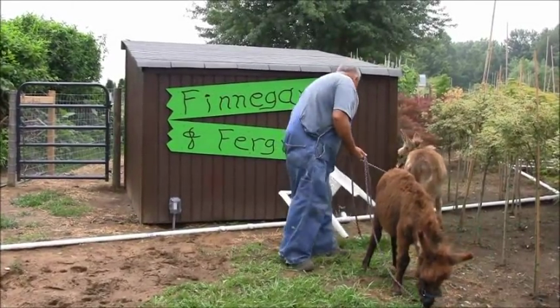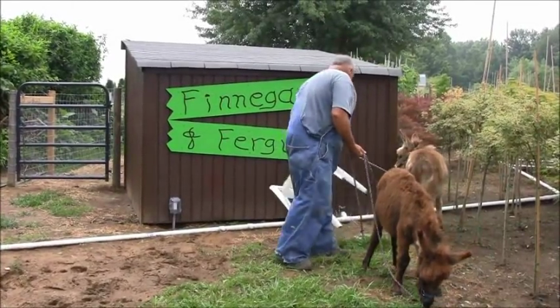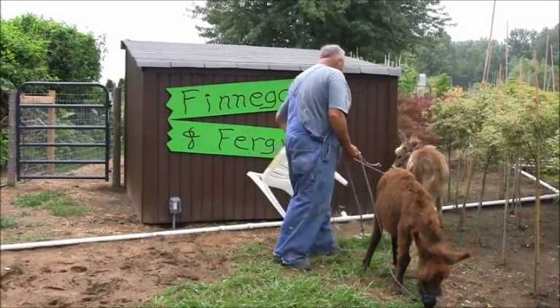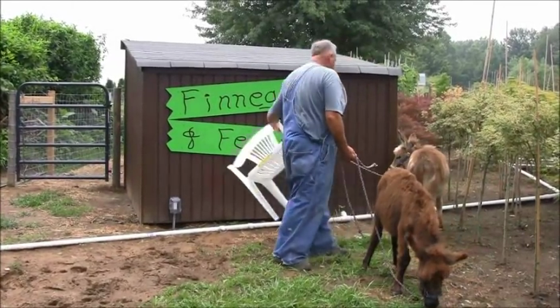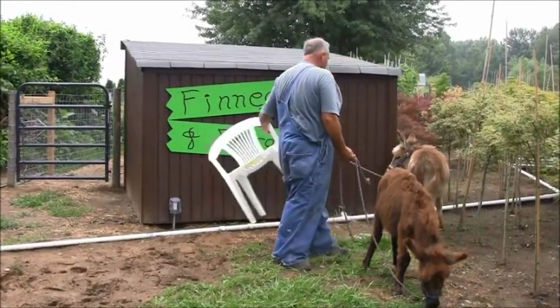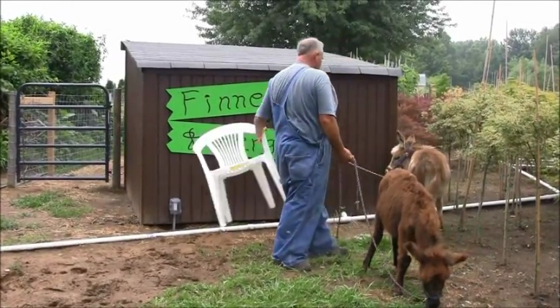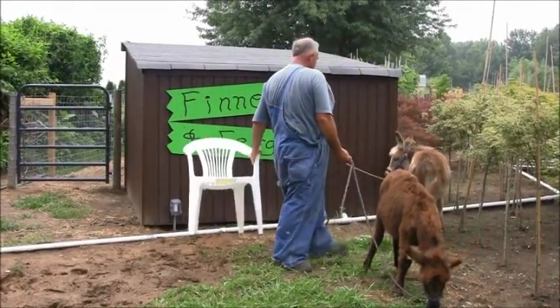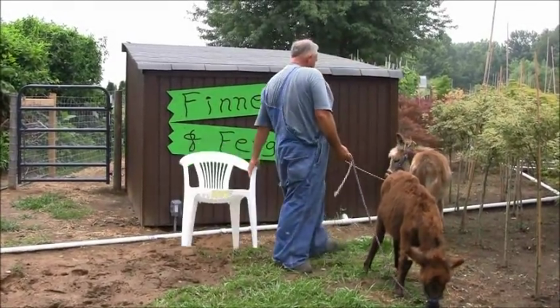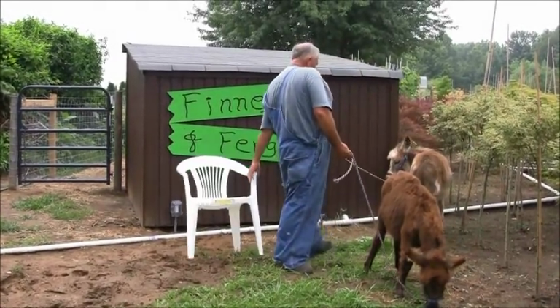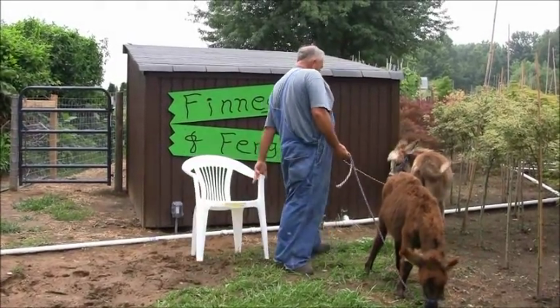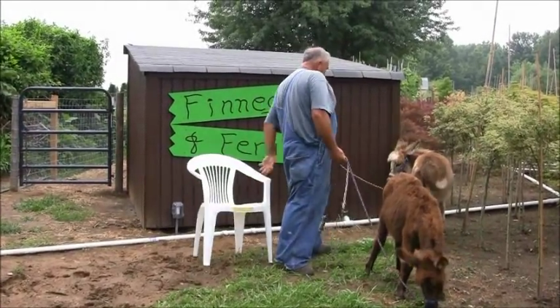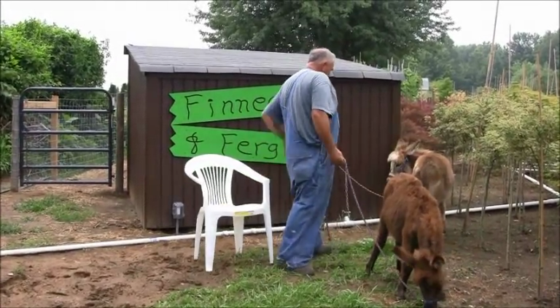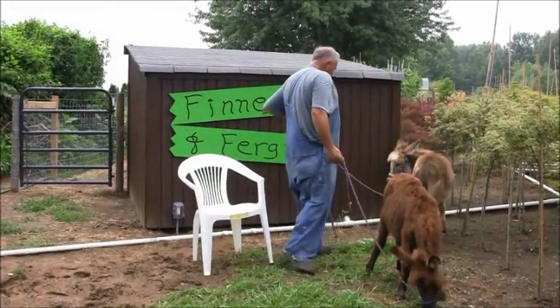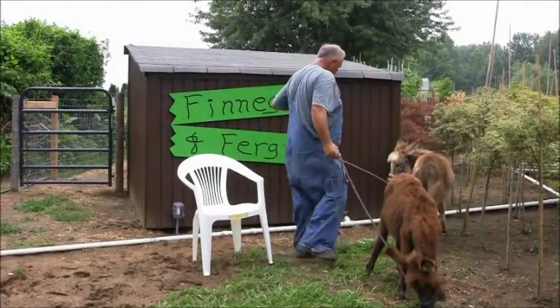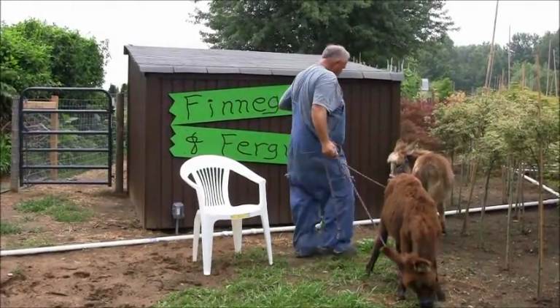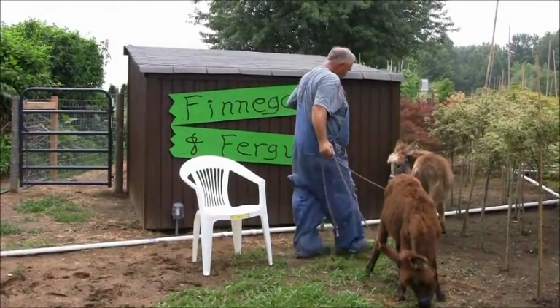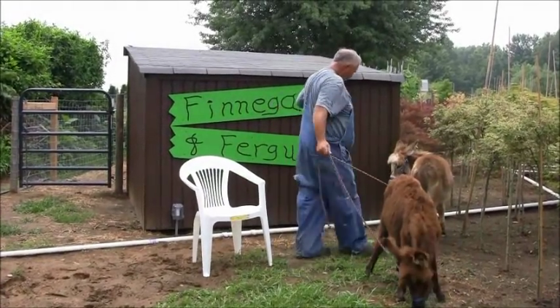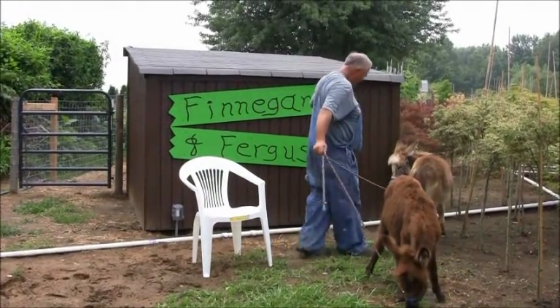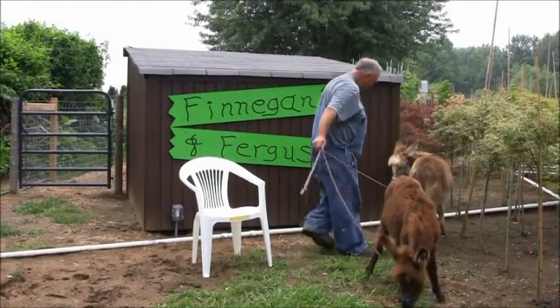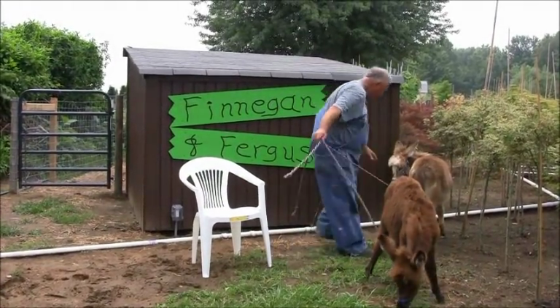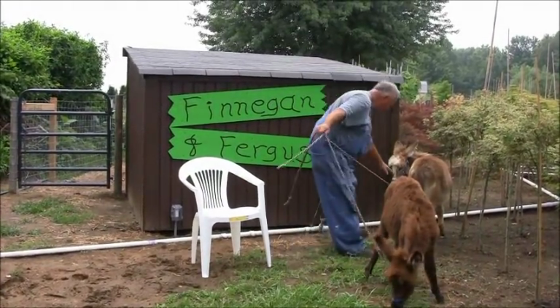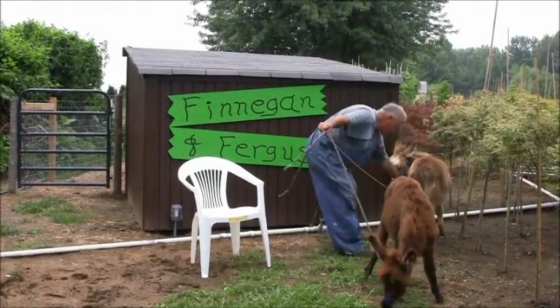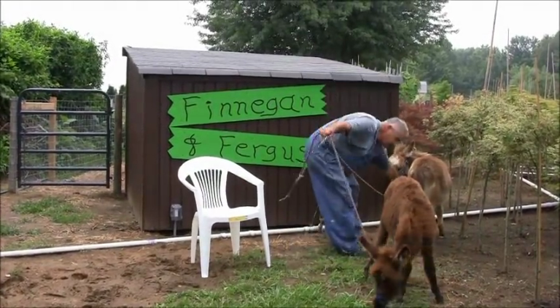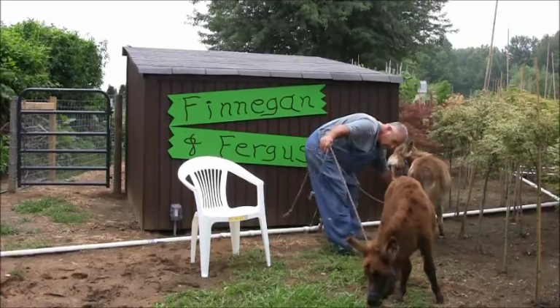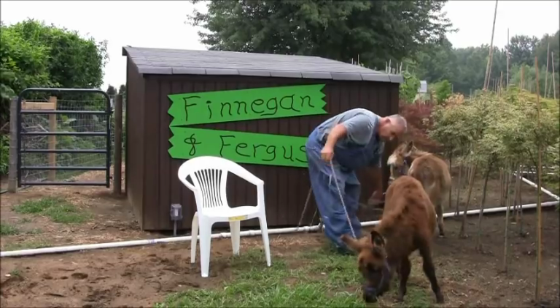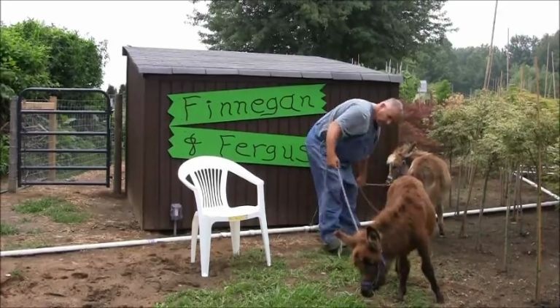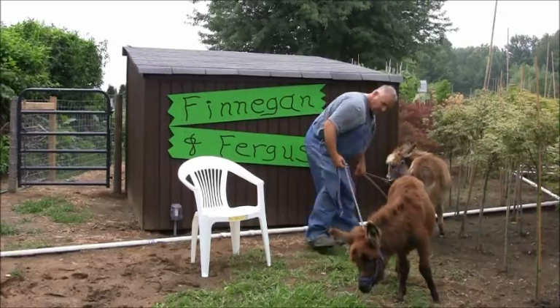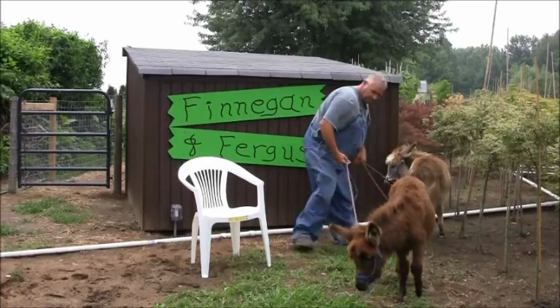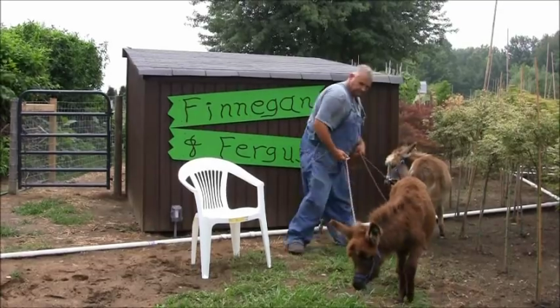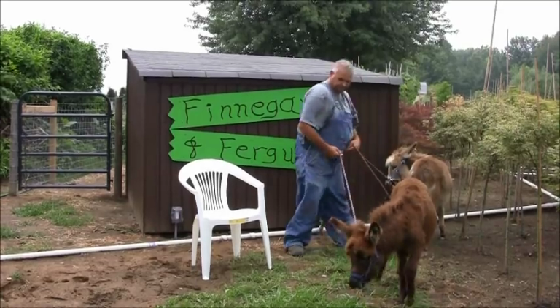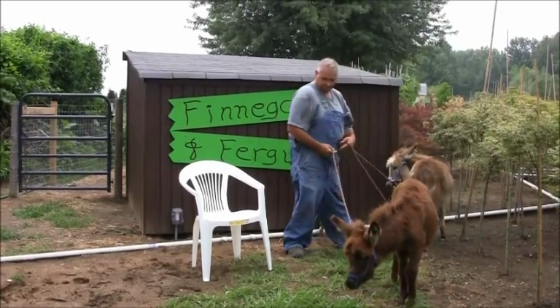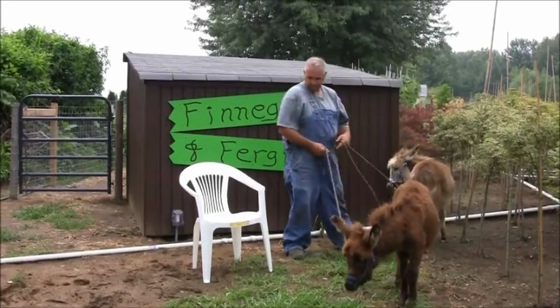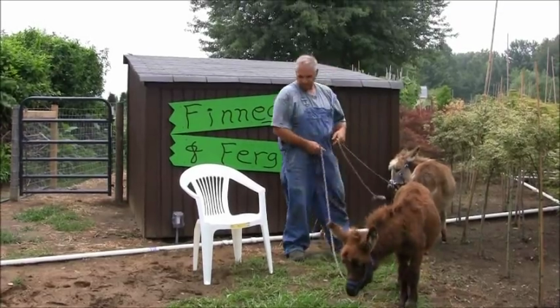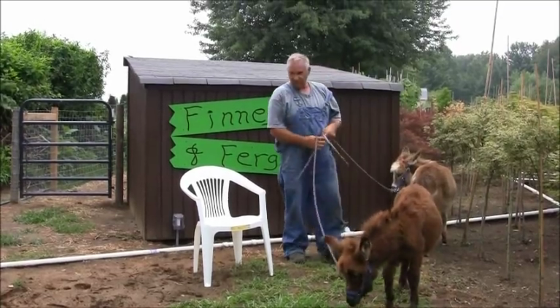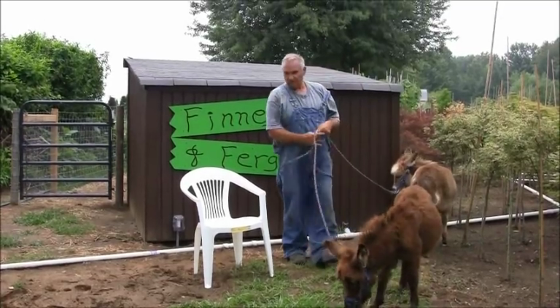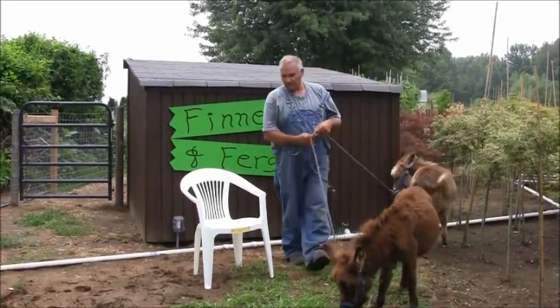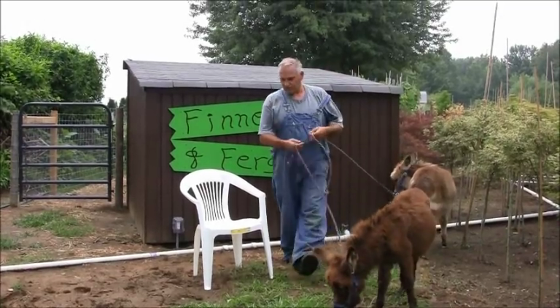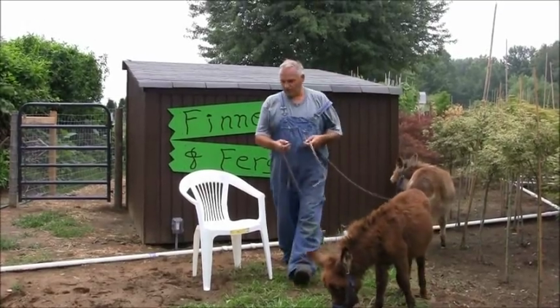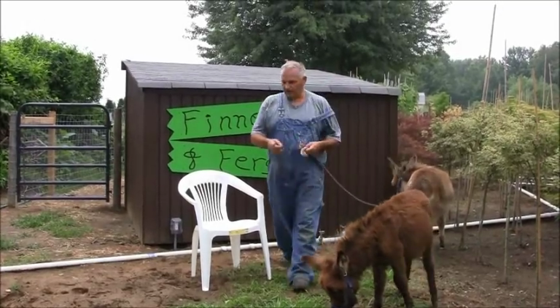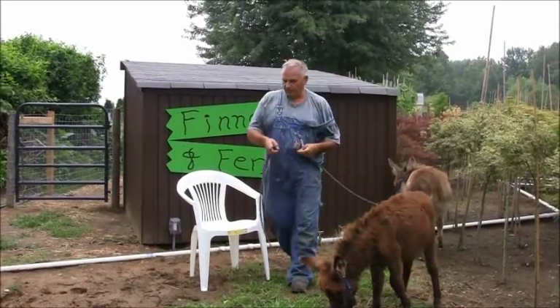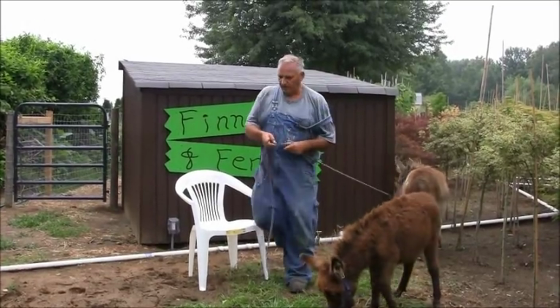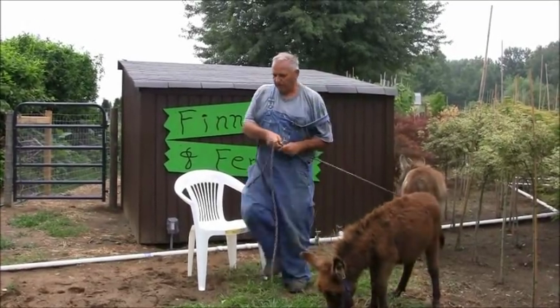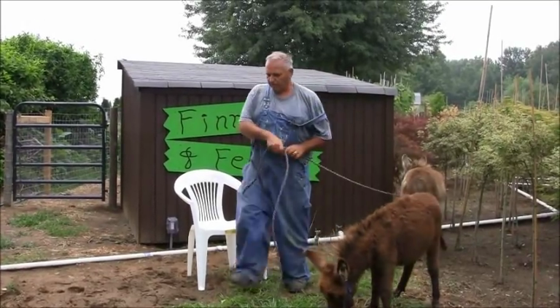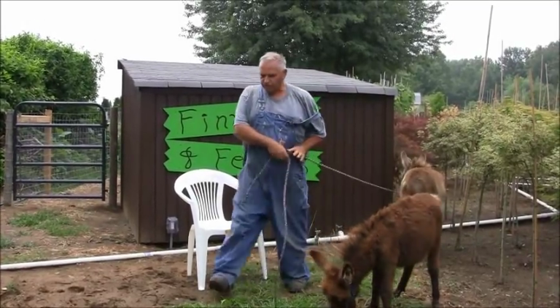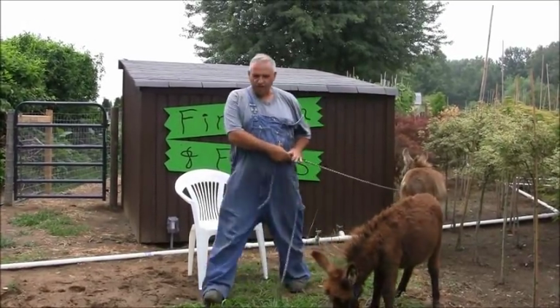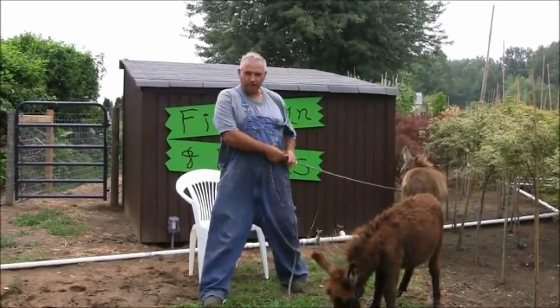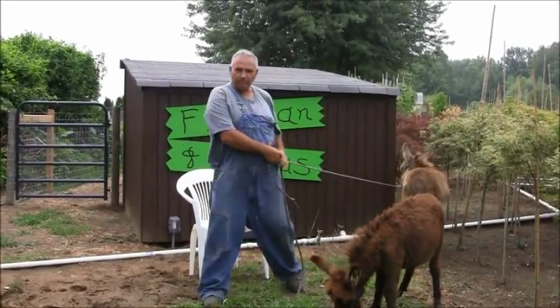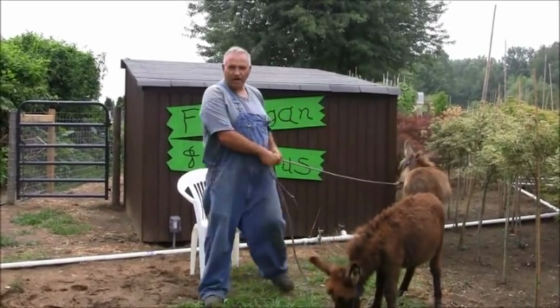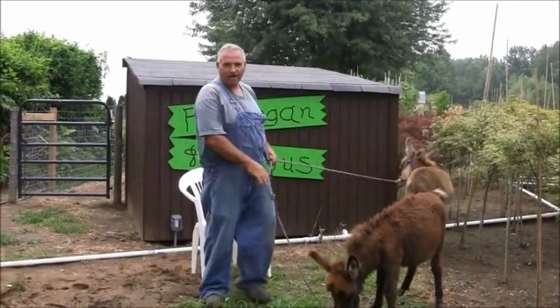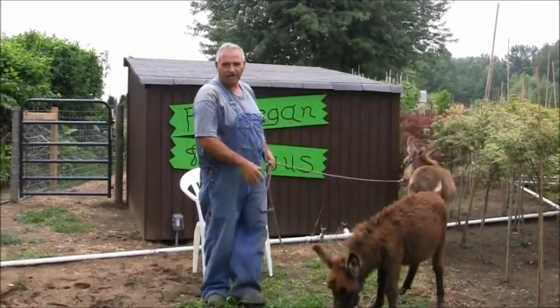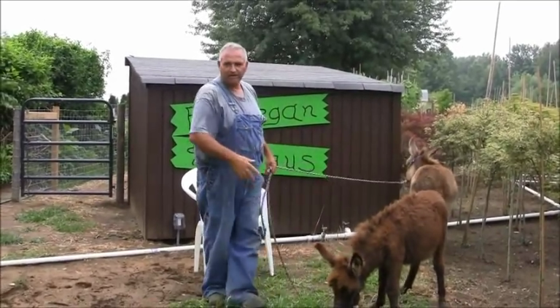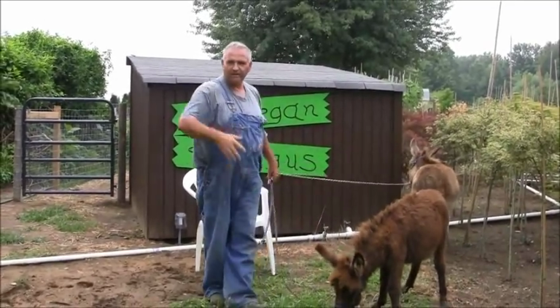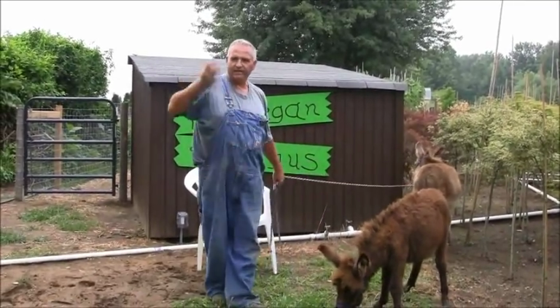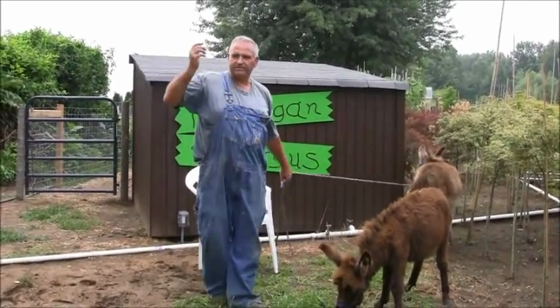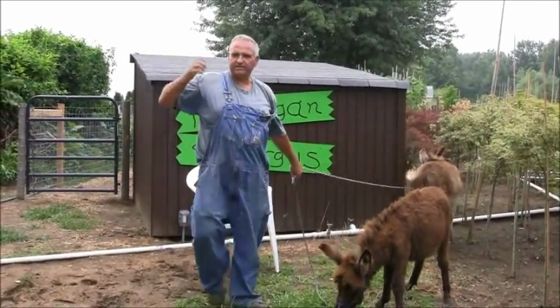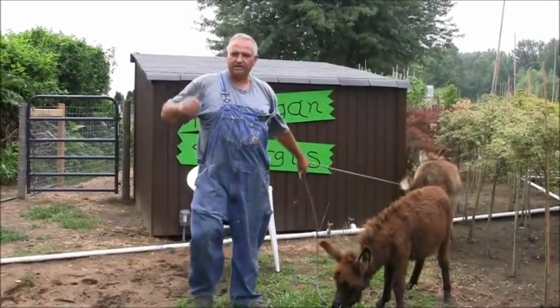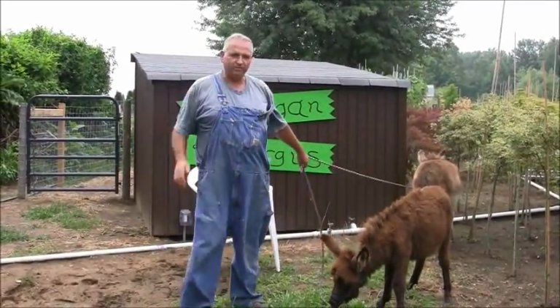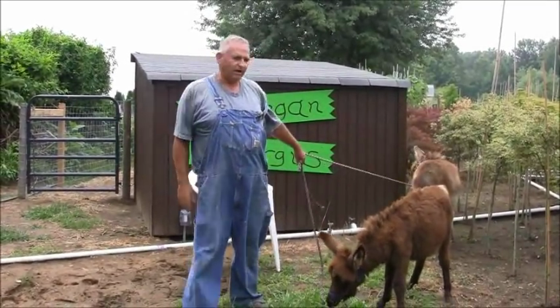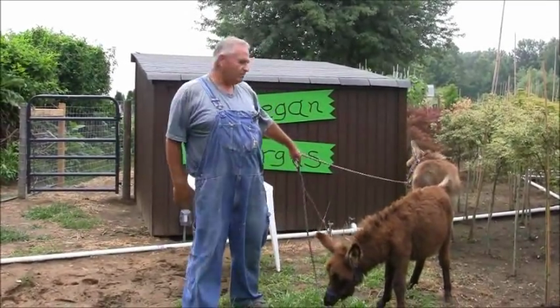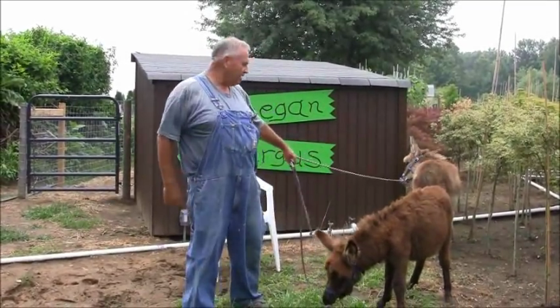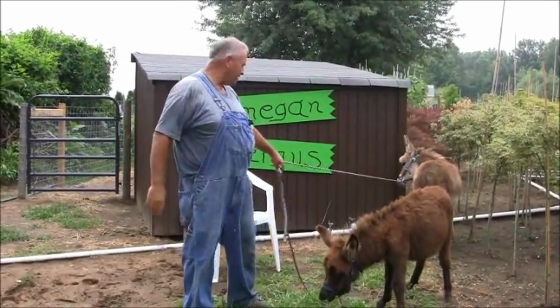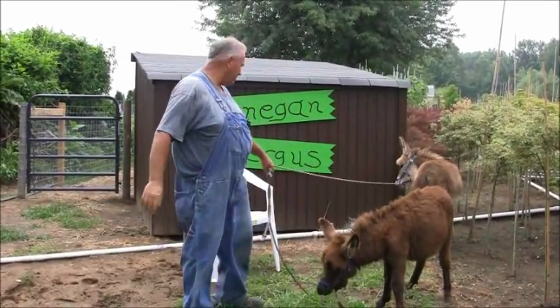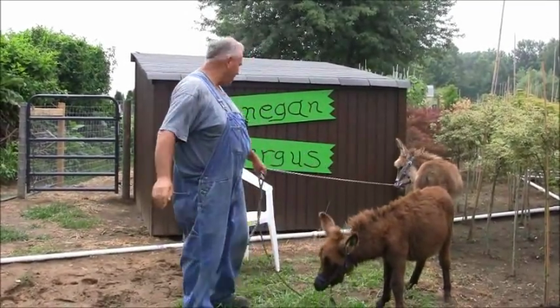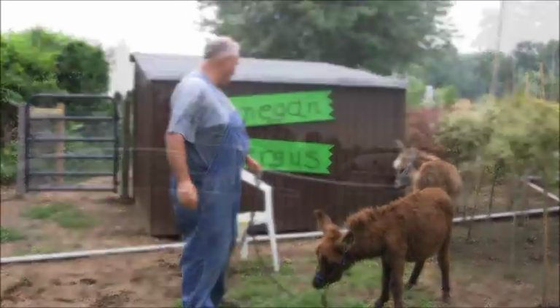It's Finnegan — come here, buddy. Come on. We'll check back on the landscaping. How about that?